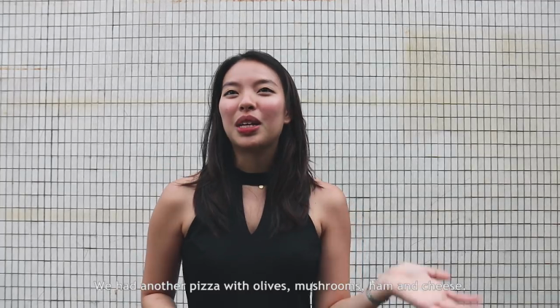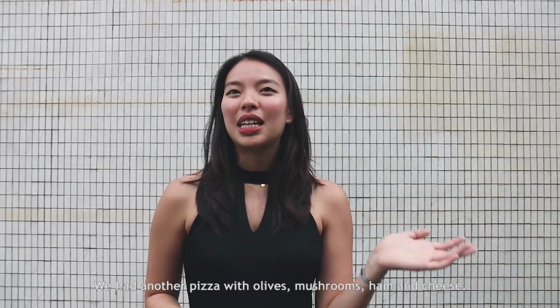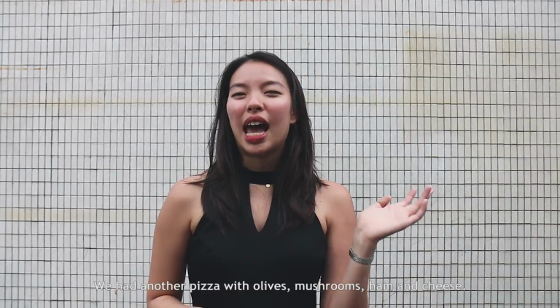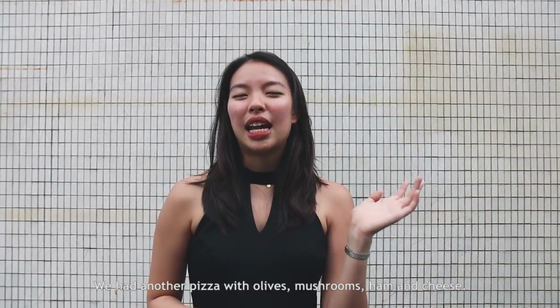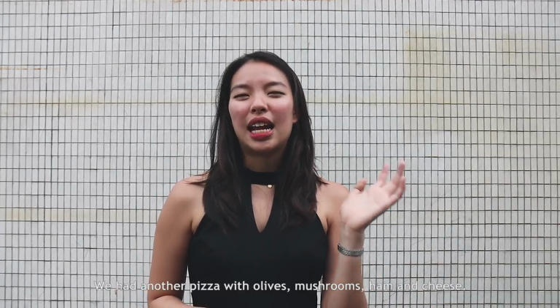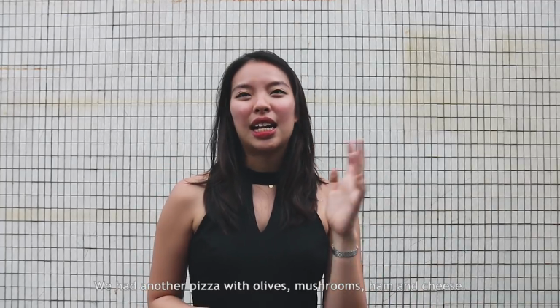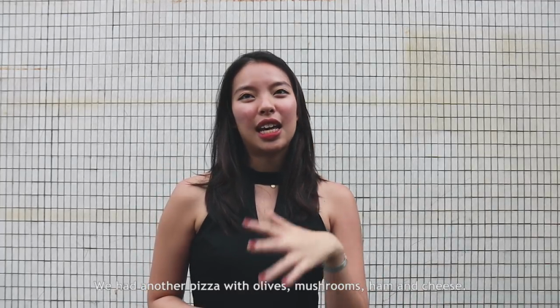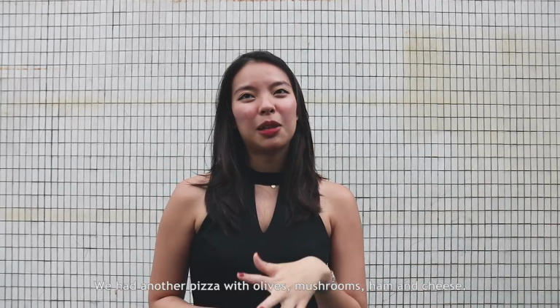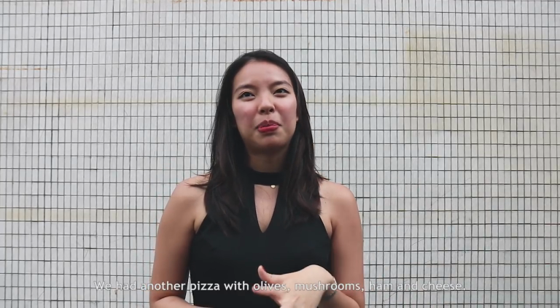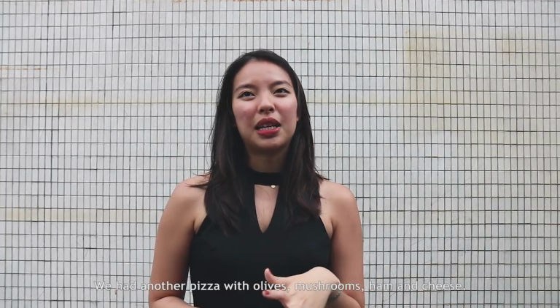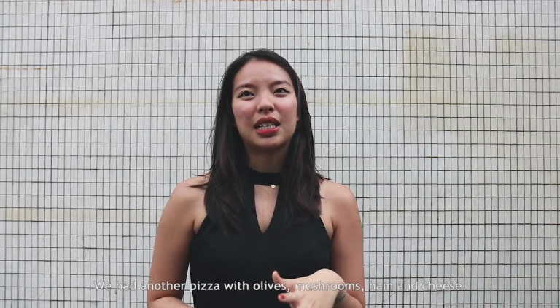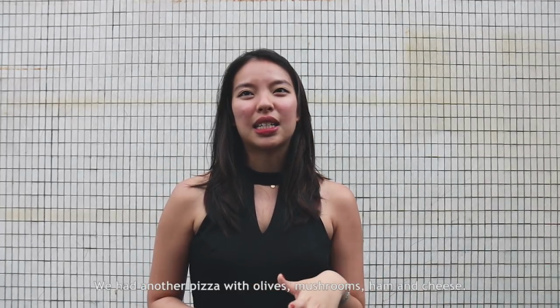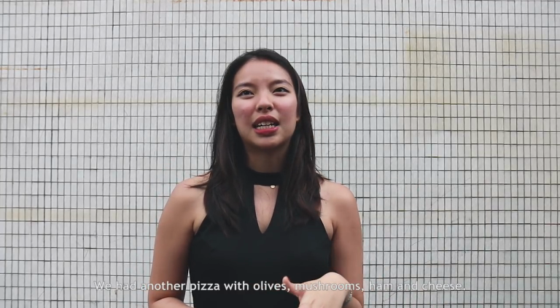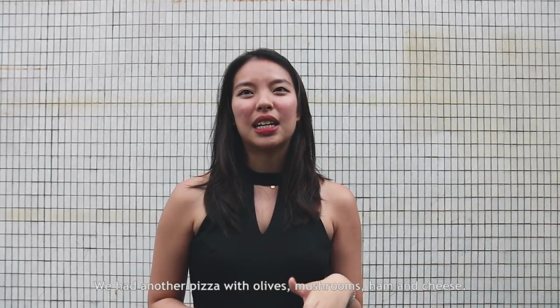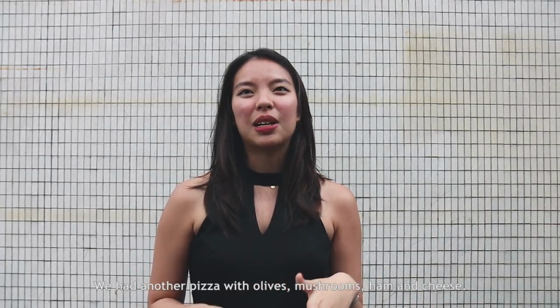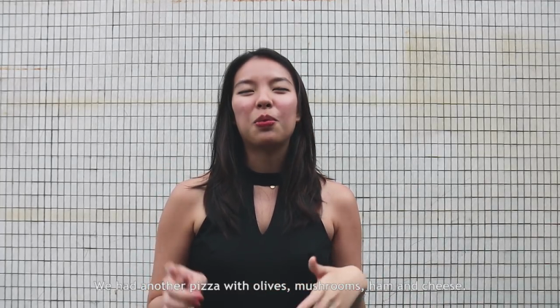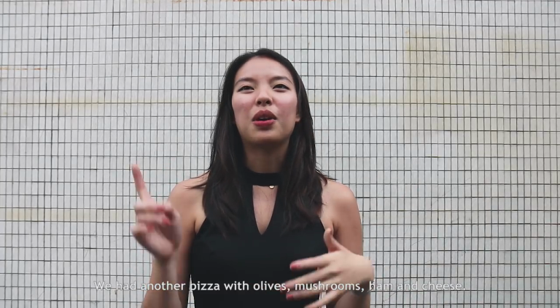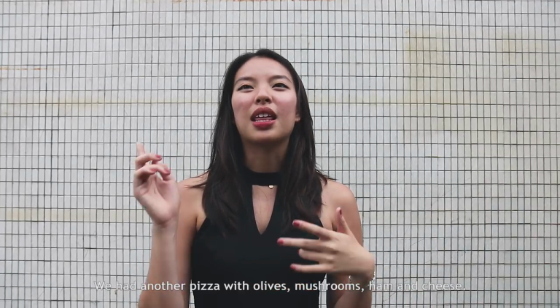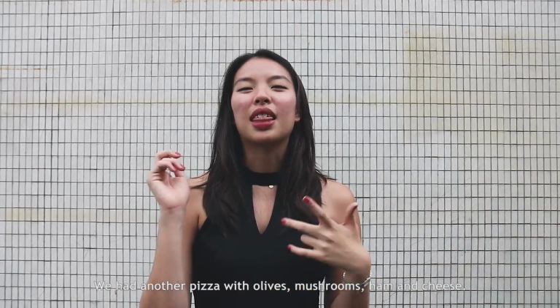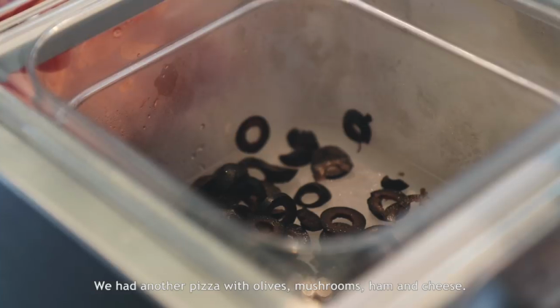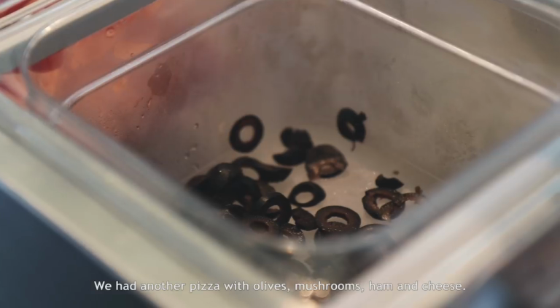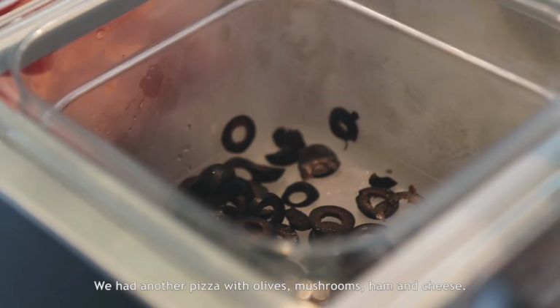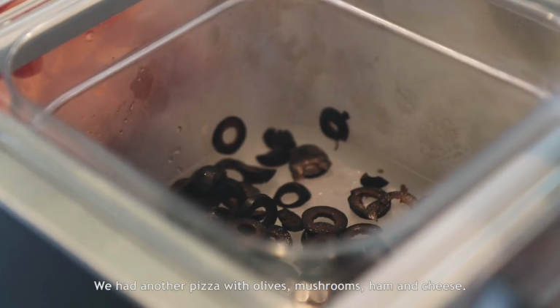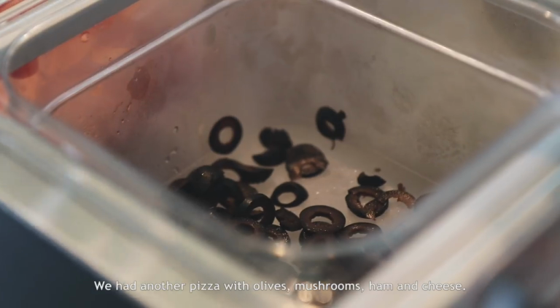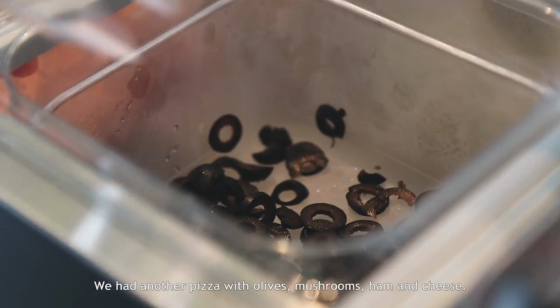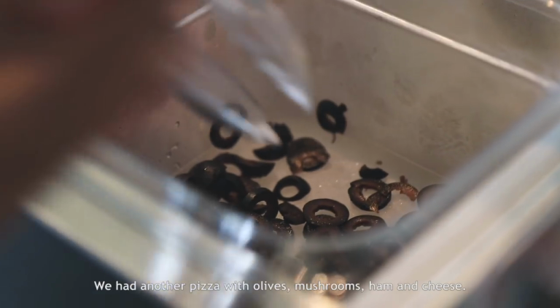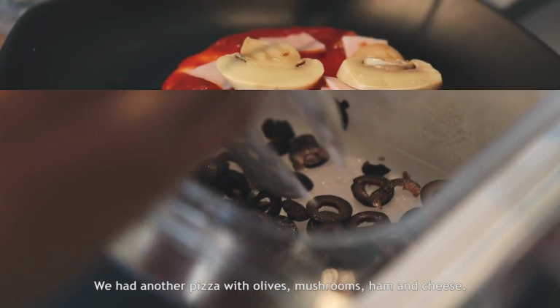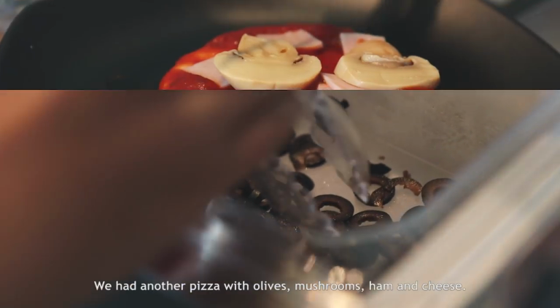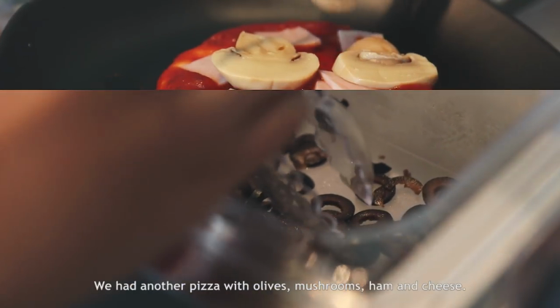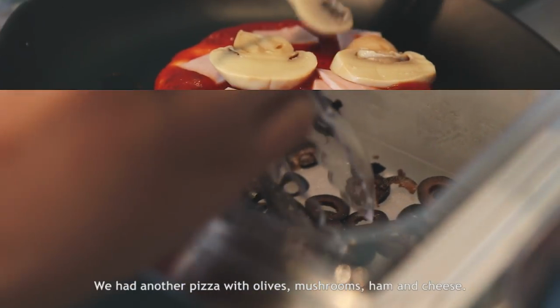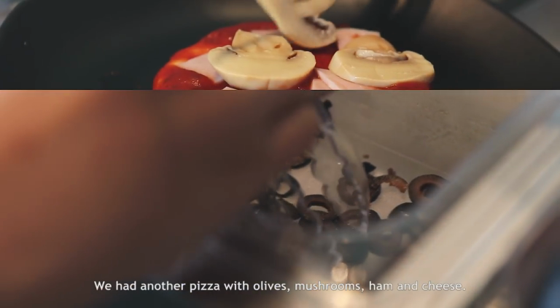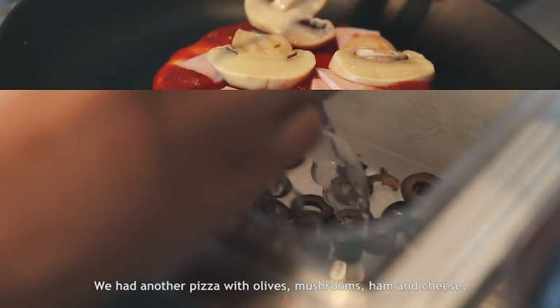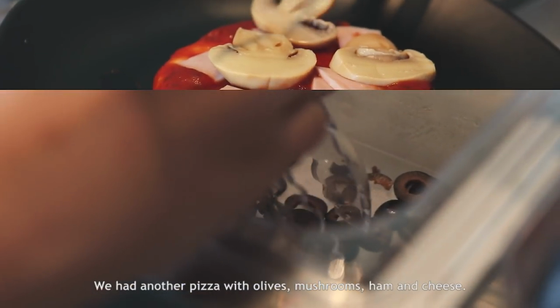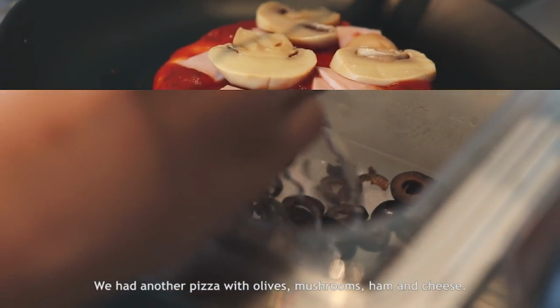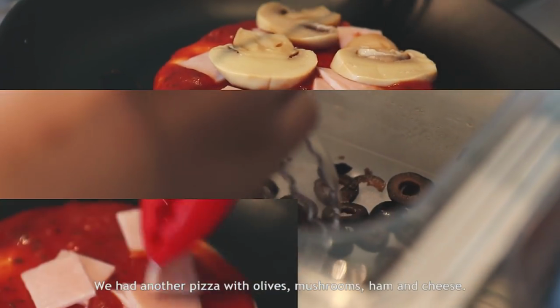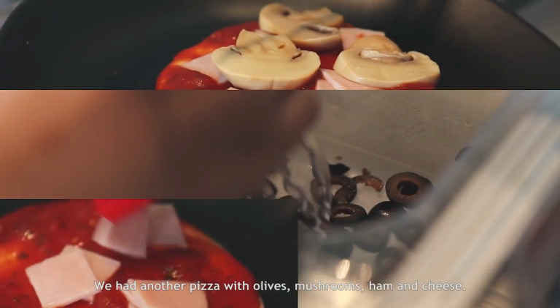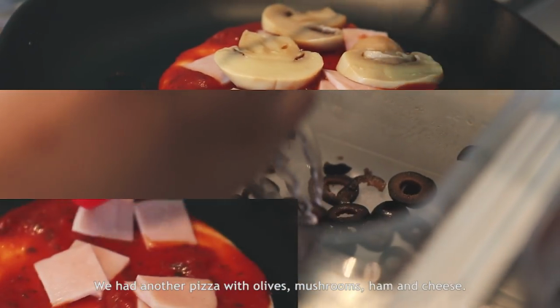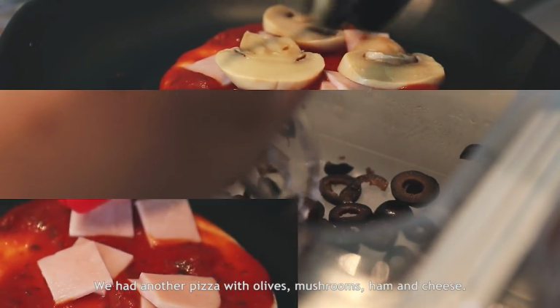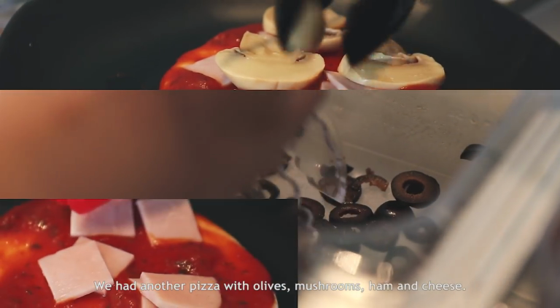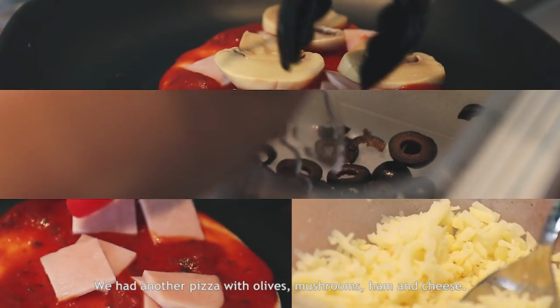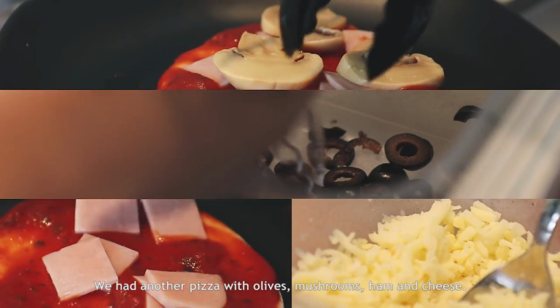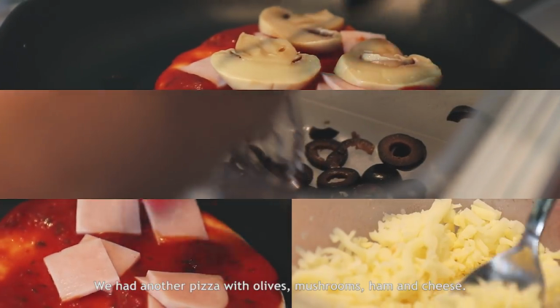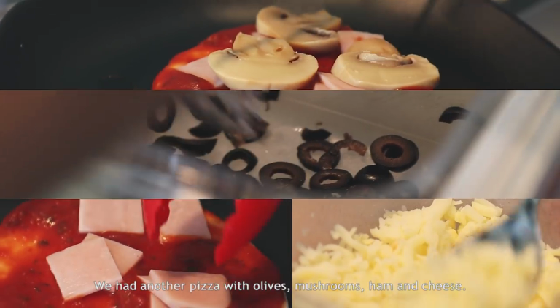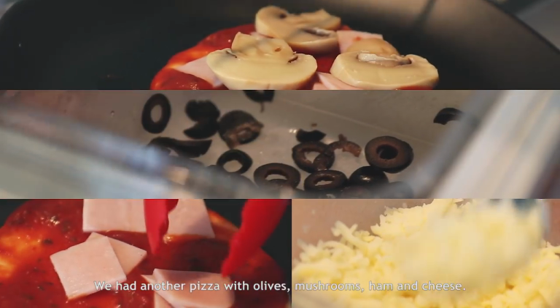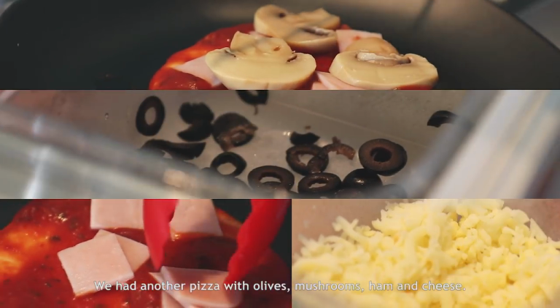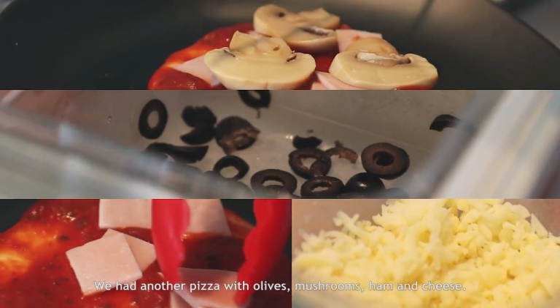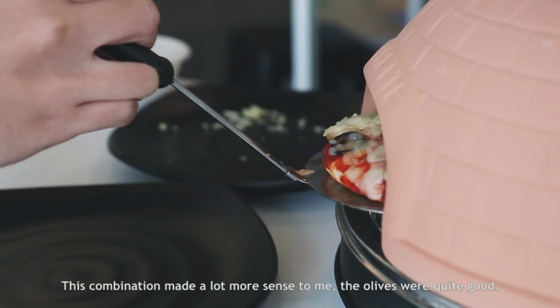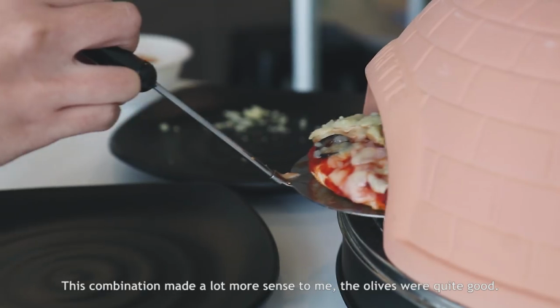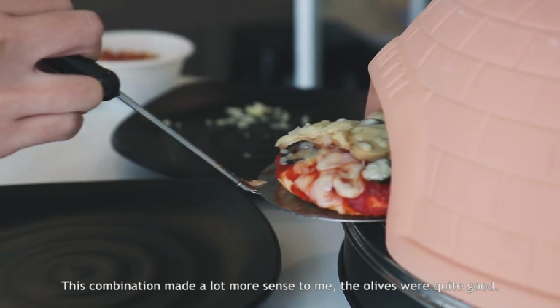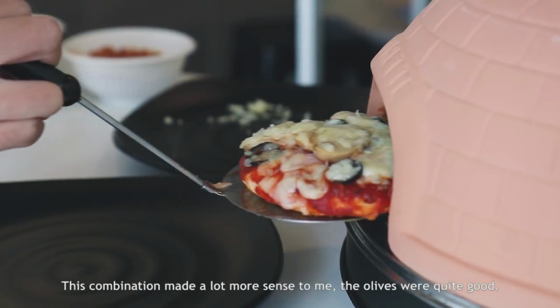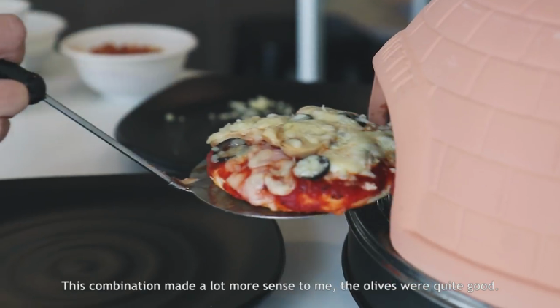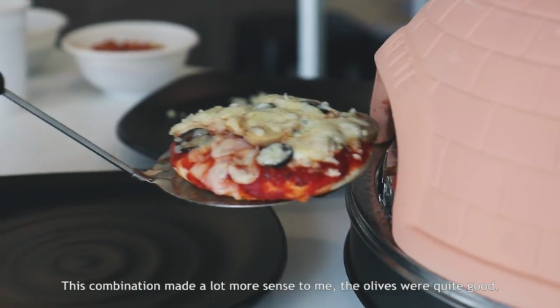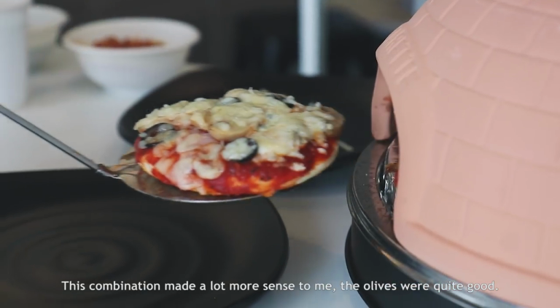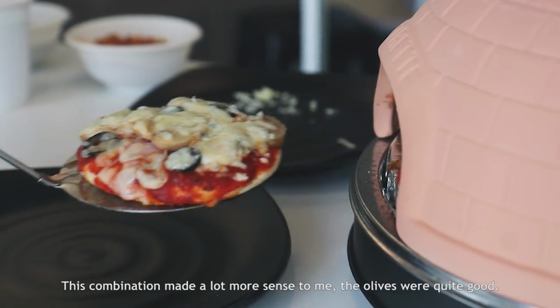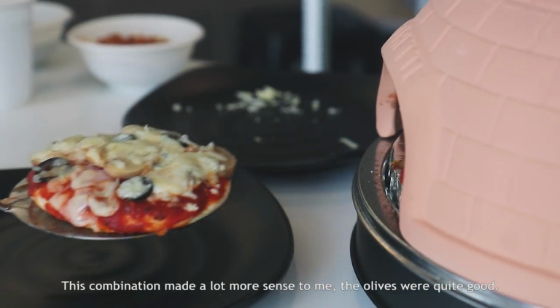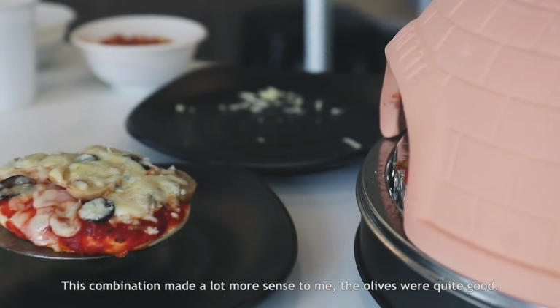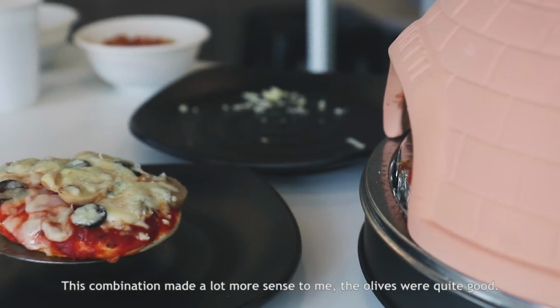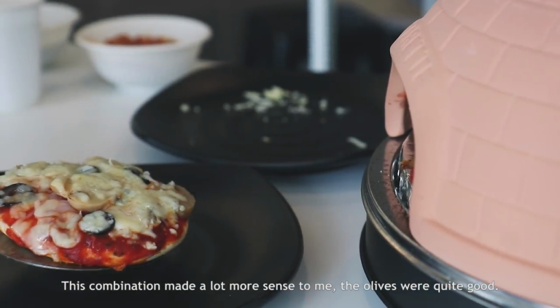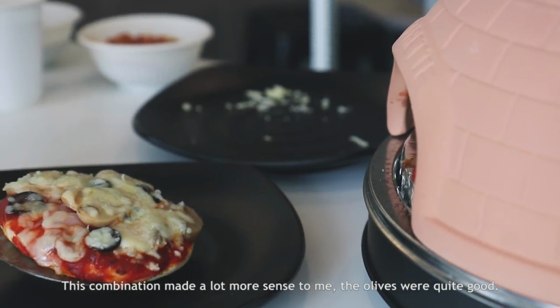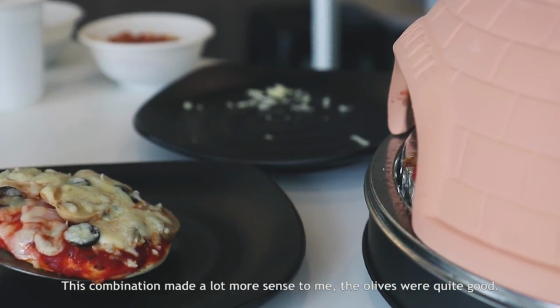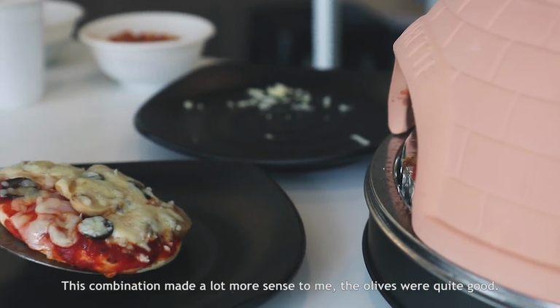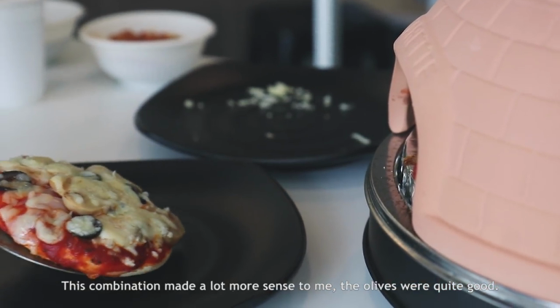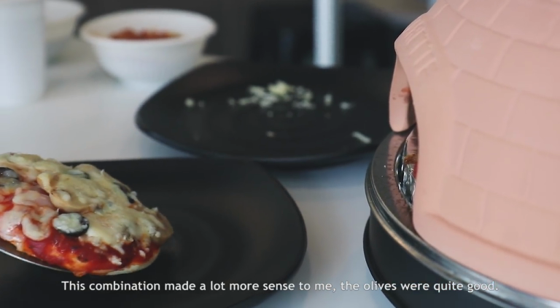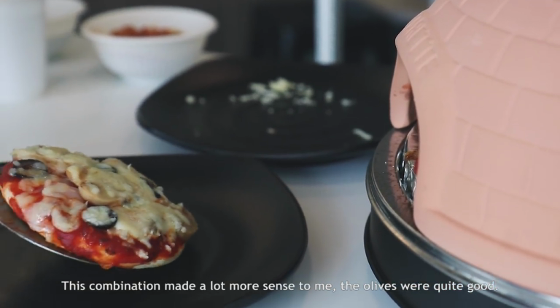We had another pizza with olives, mushrooms, ham and cheese. This combination made a lot more sense to me.